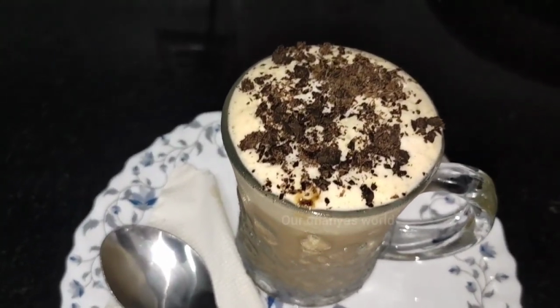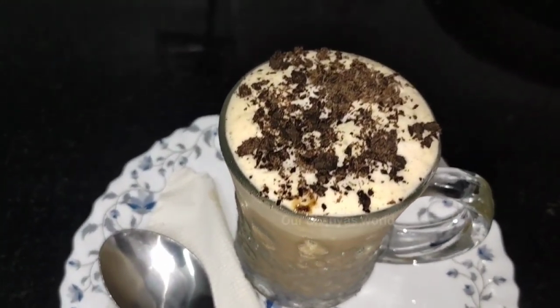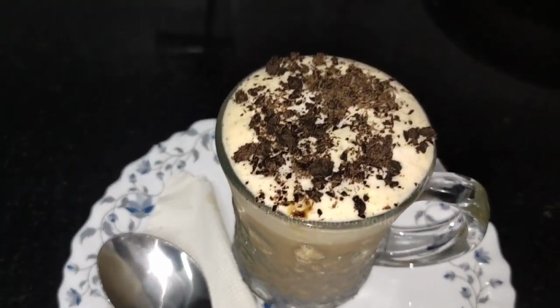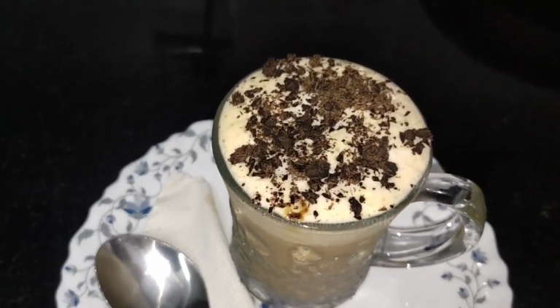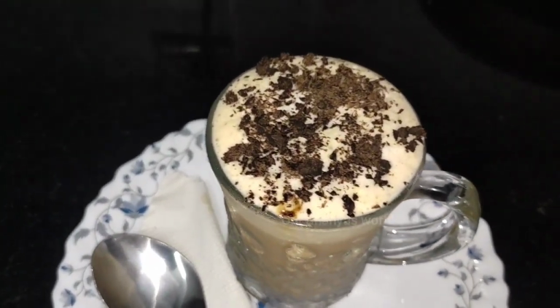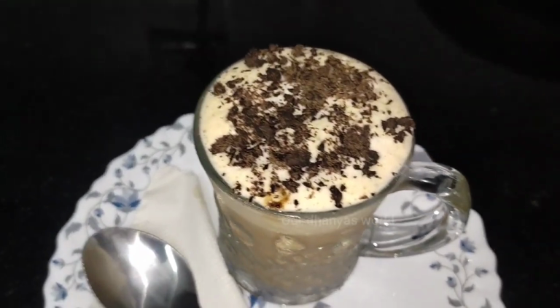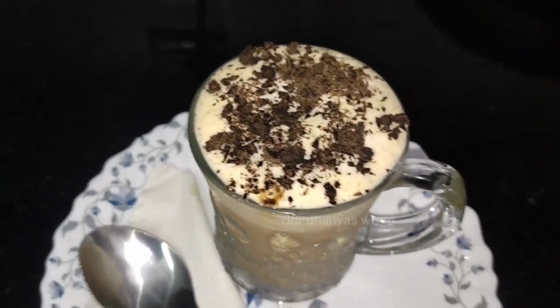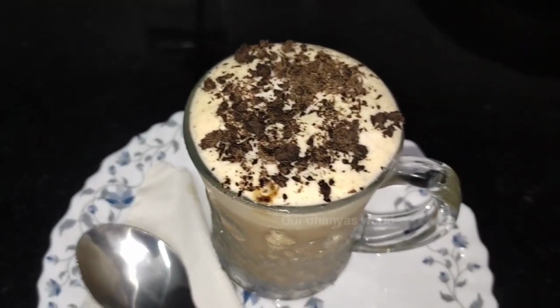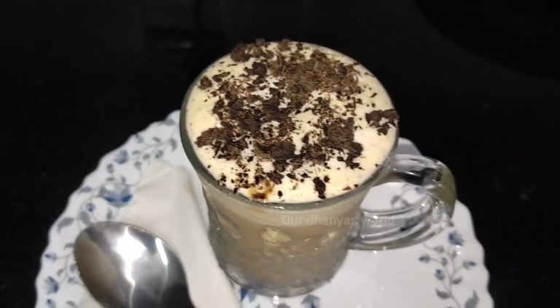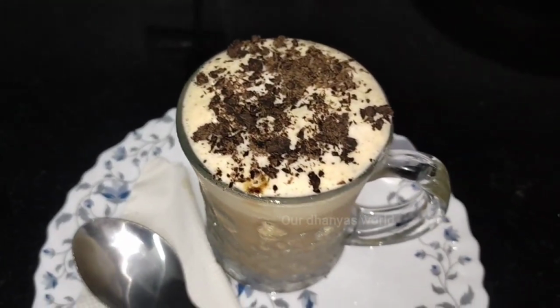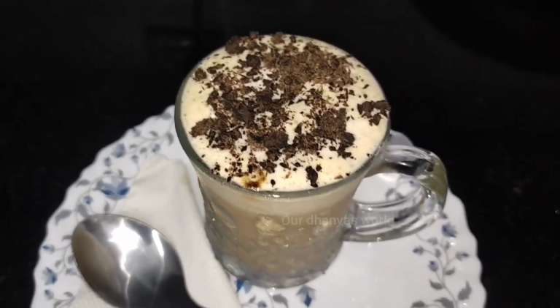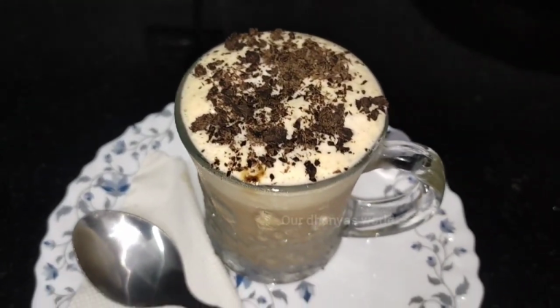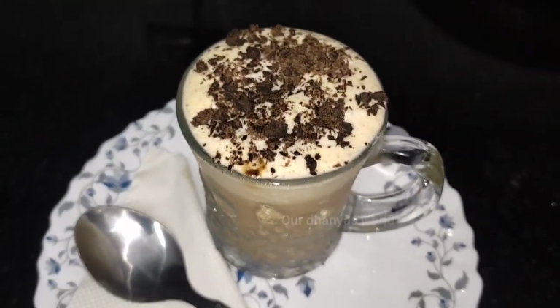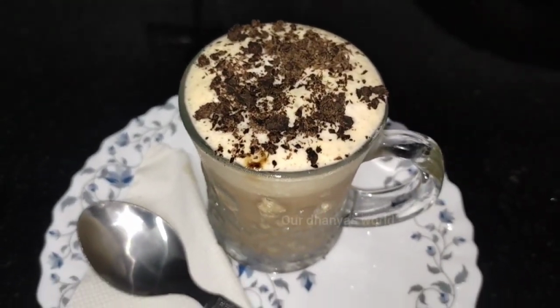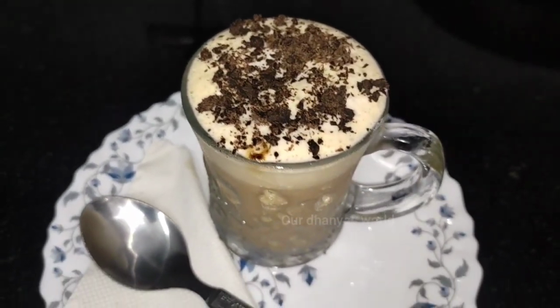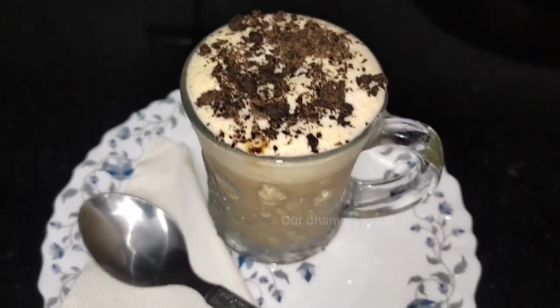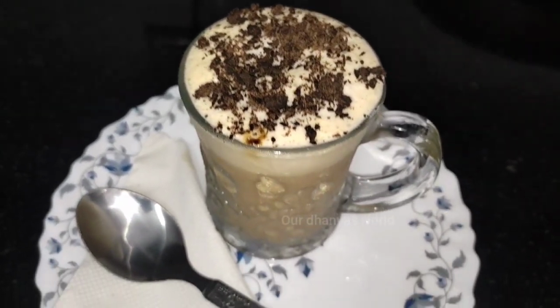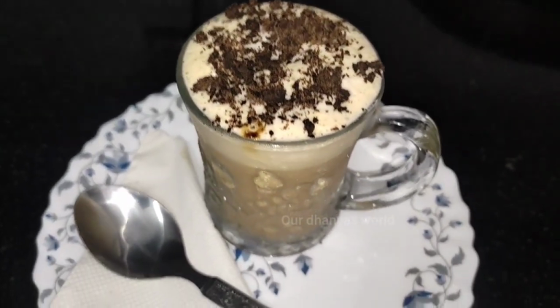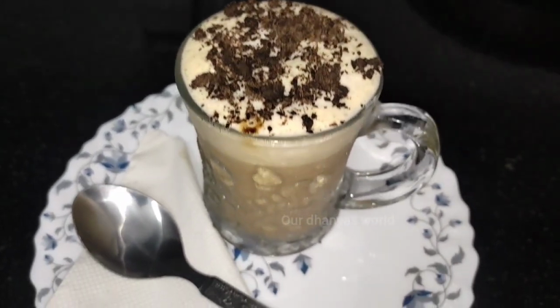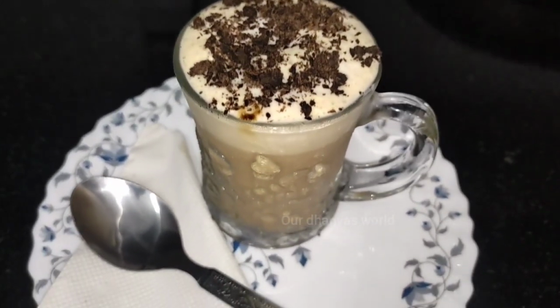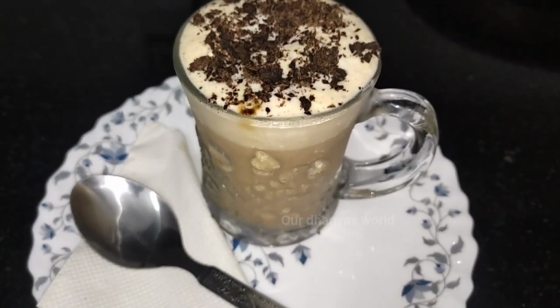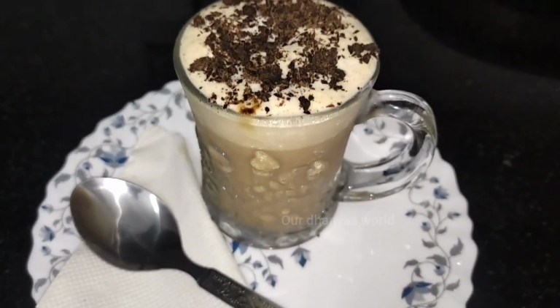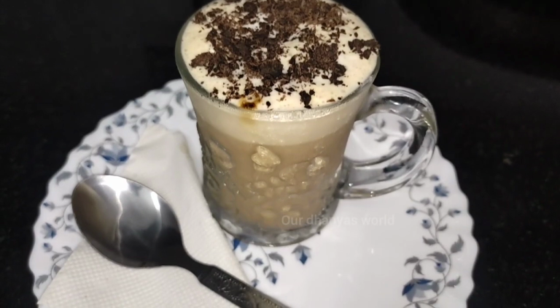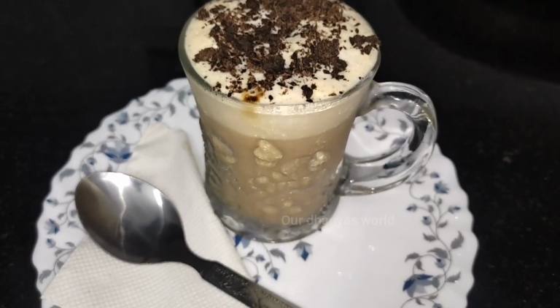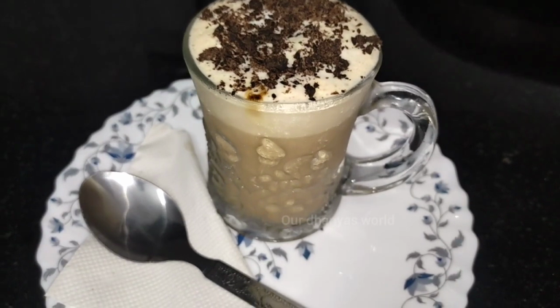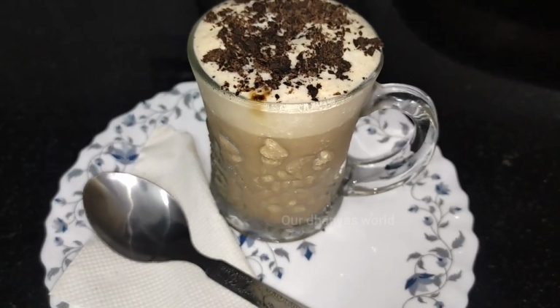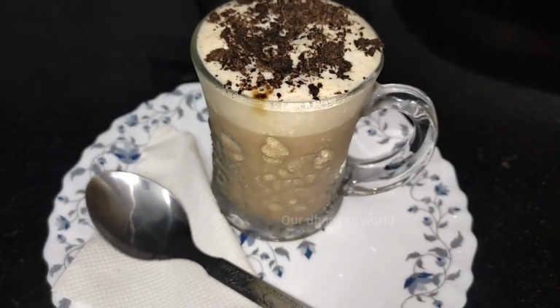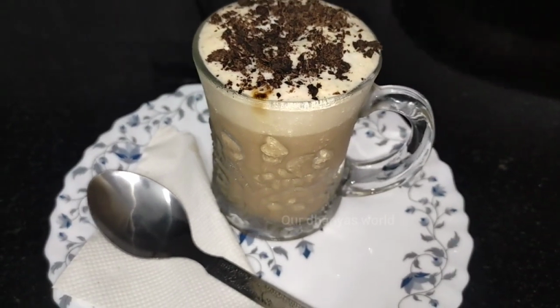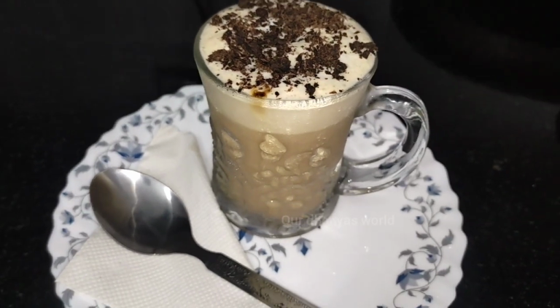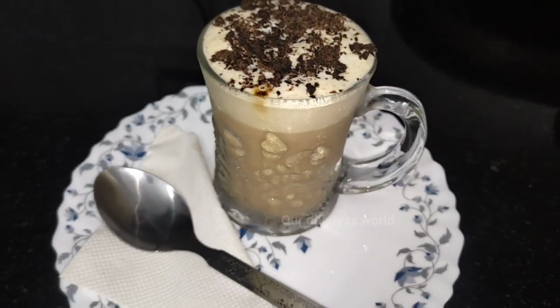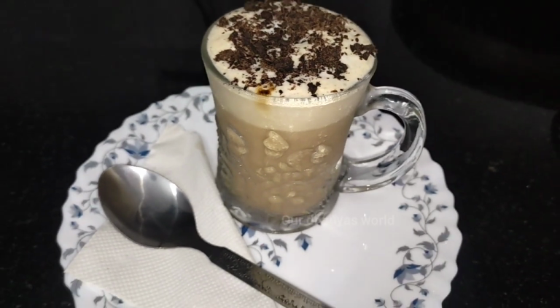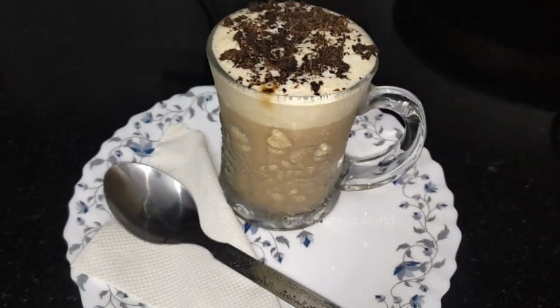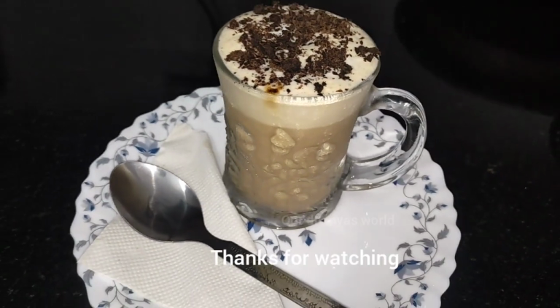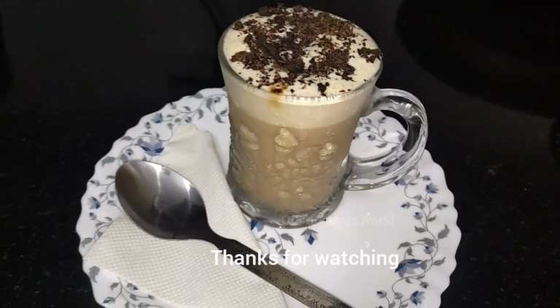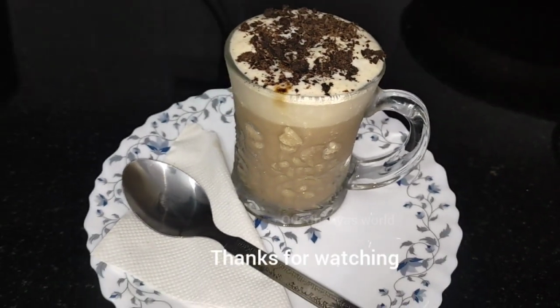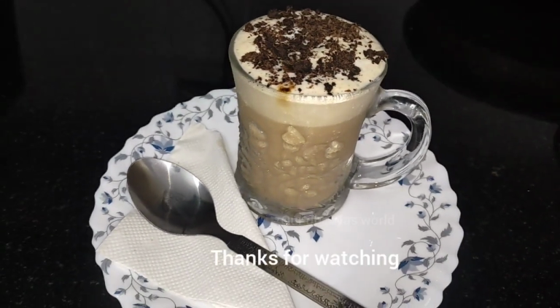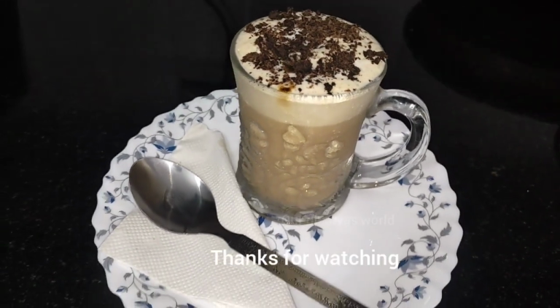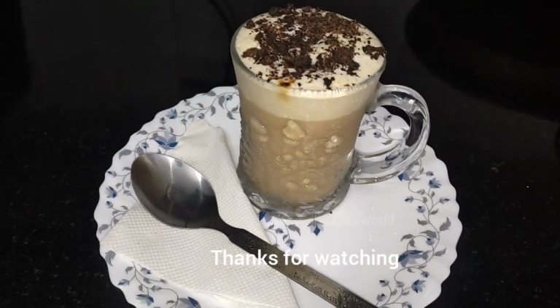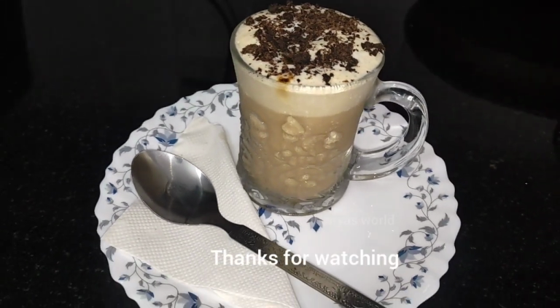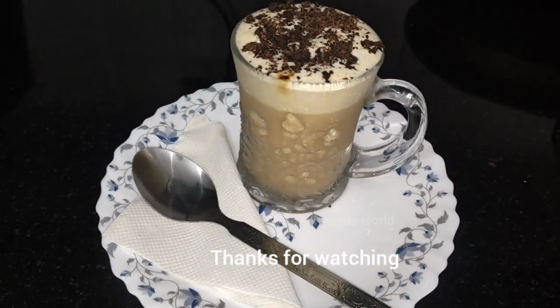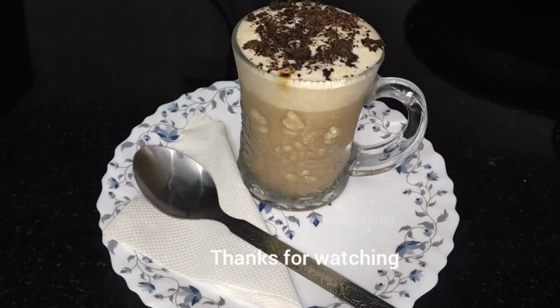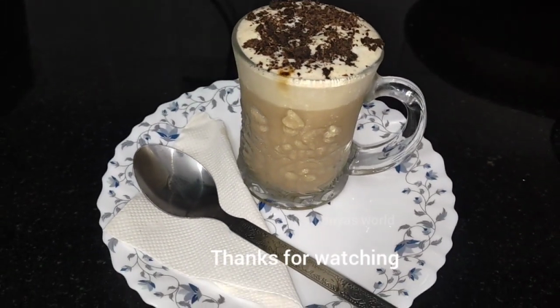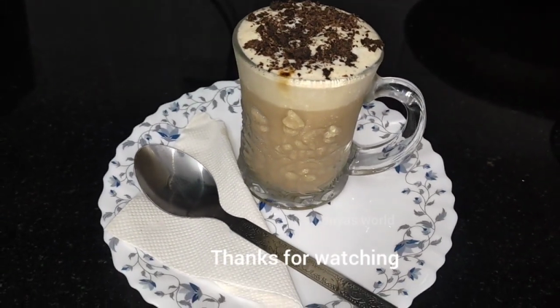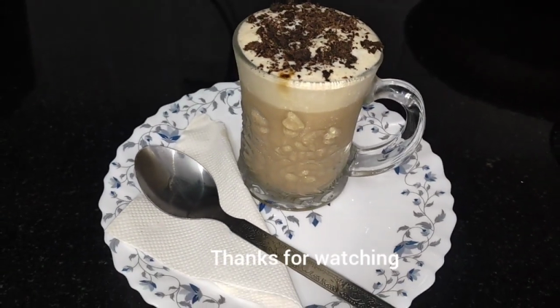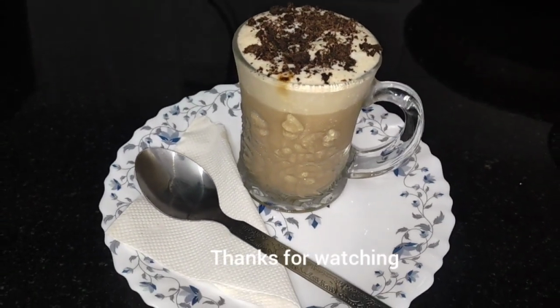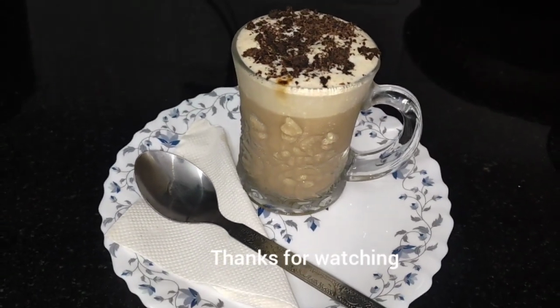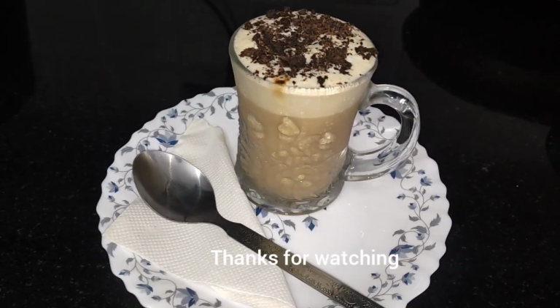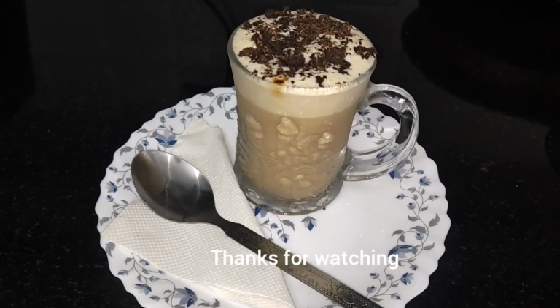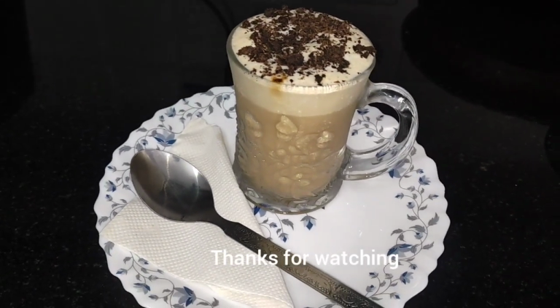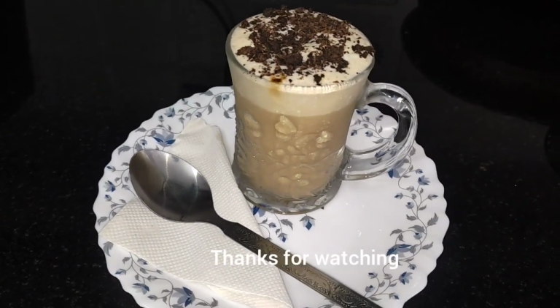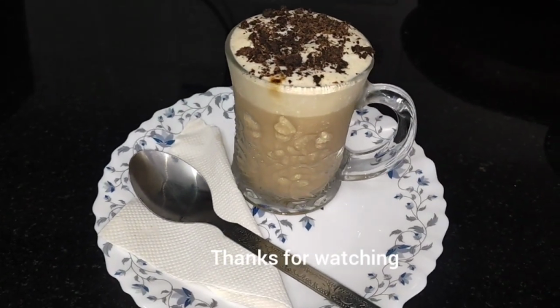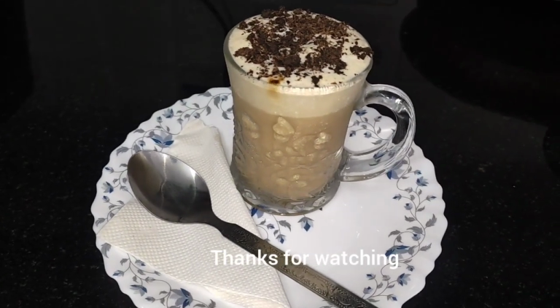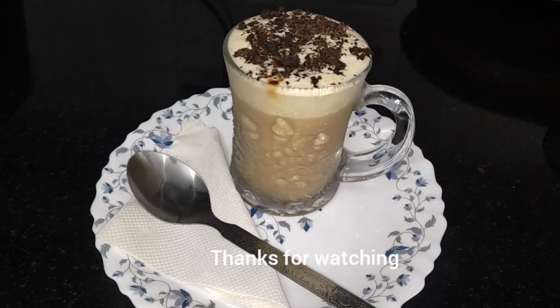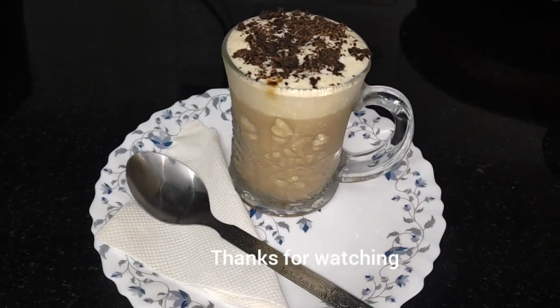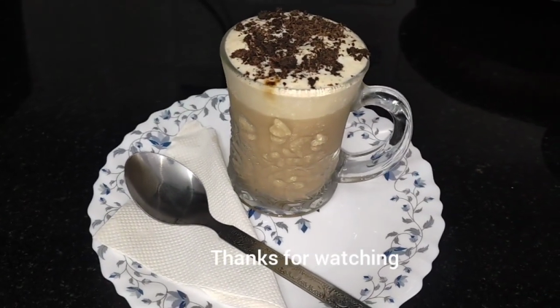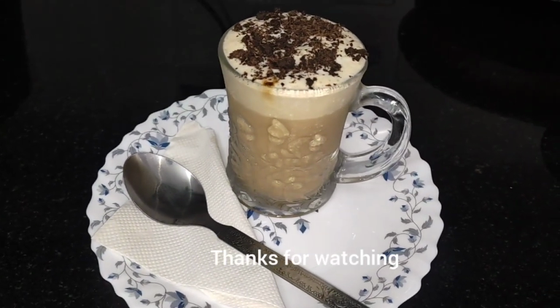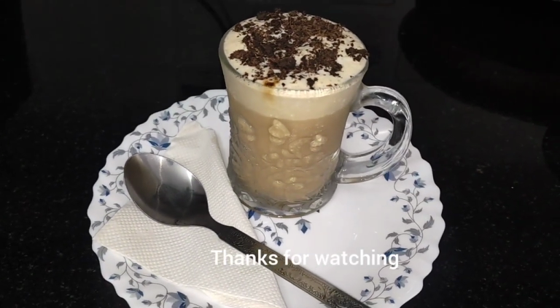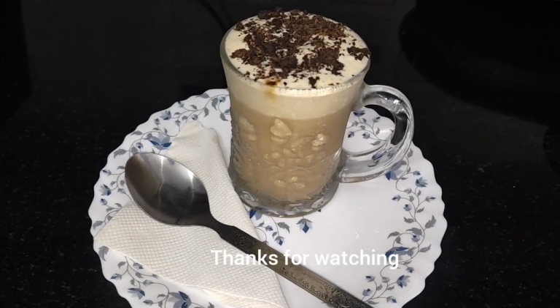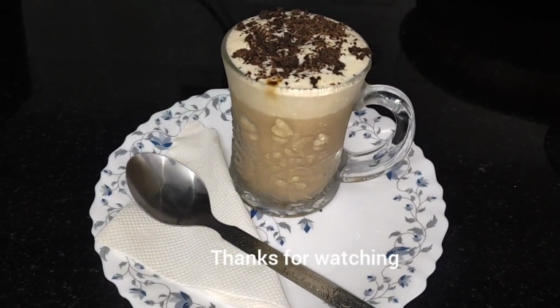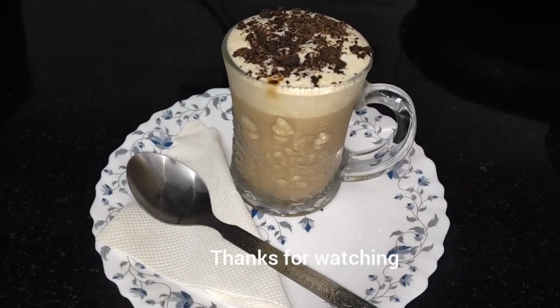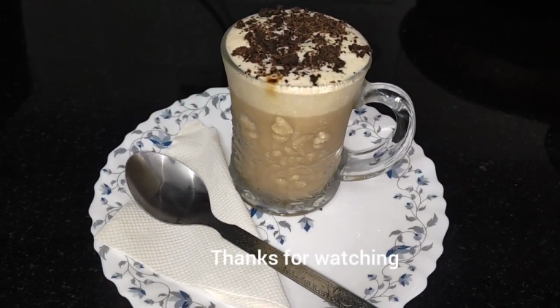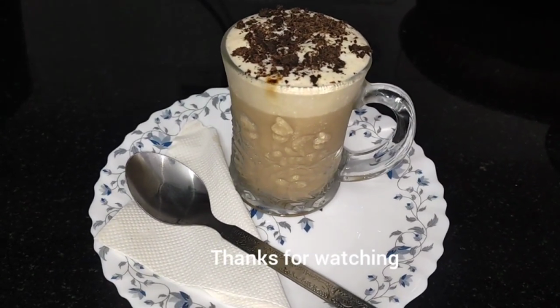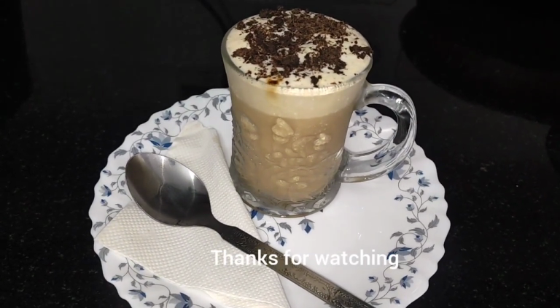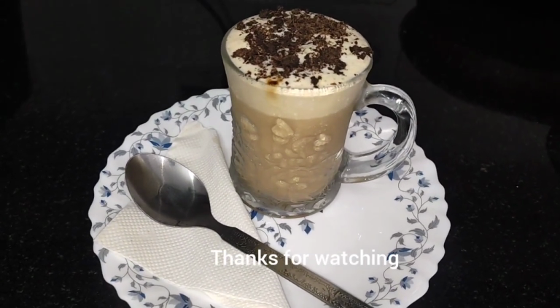If you want to make a cold coffee, please like, comment and share. Bye! Thank you.